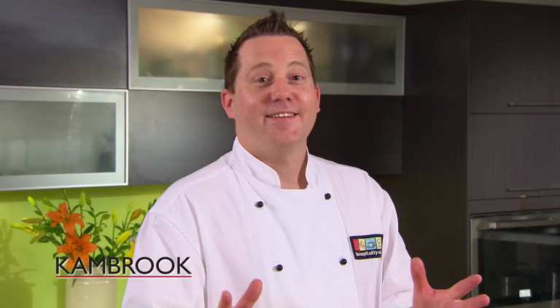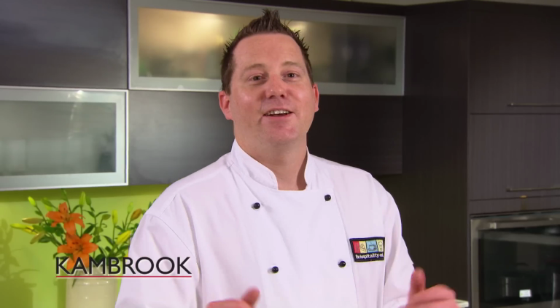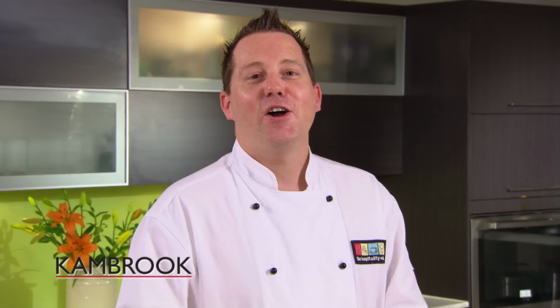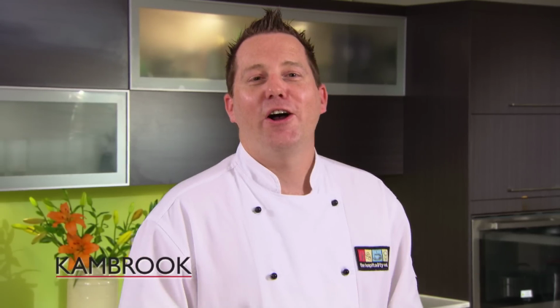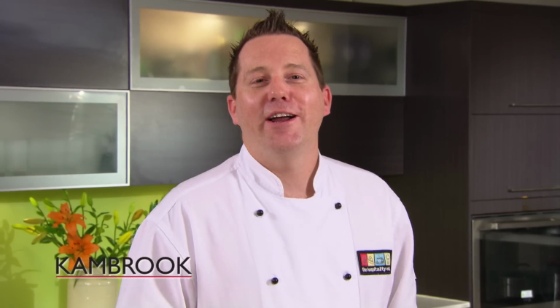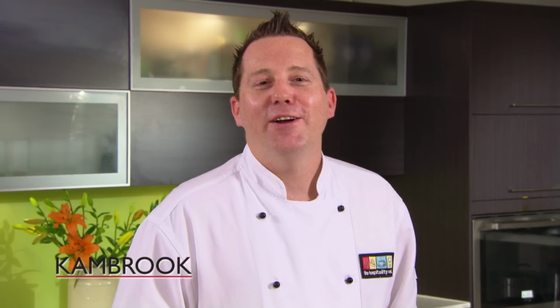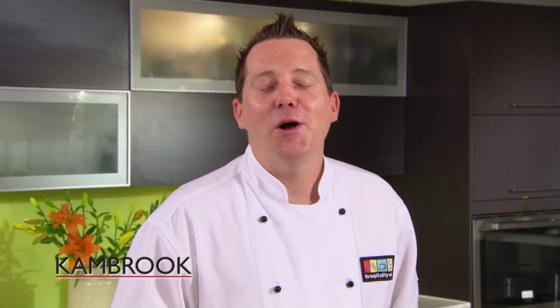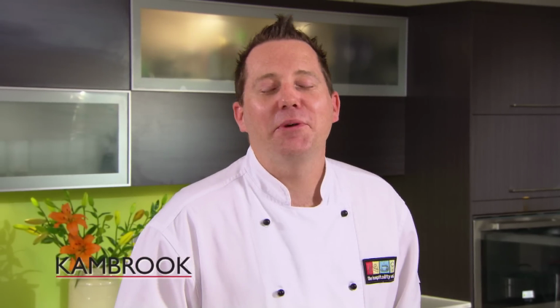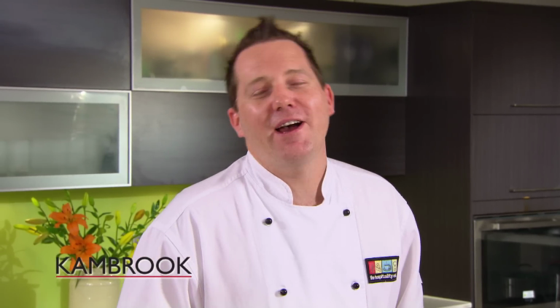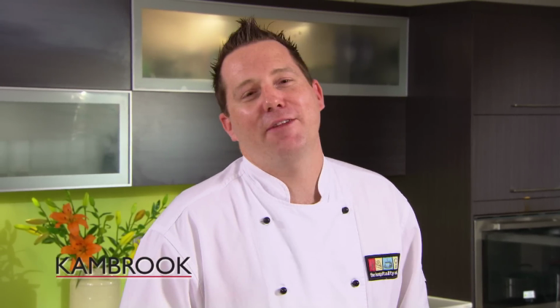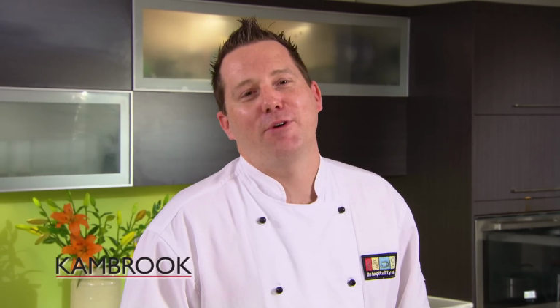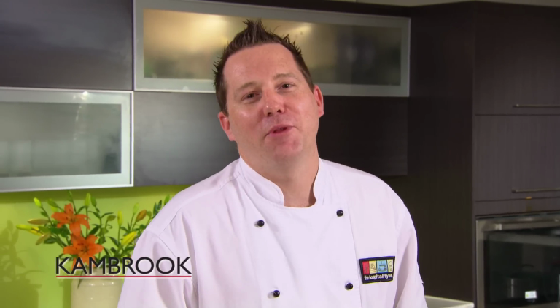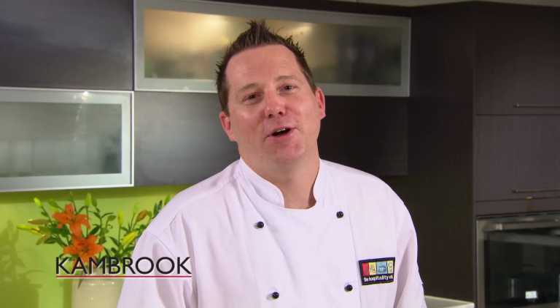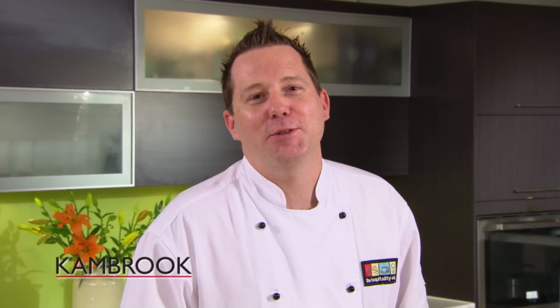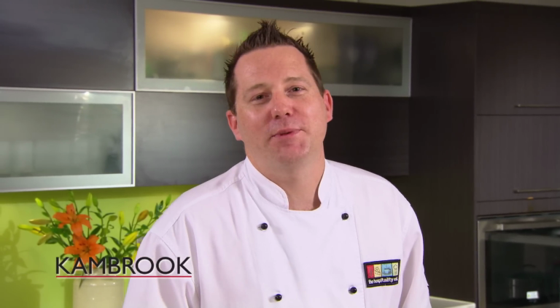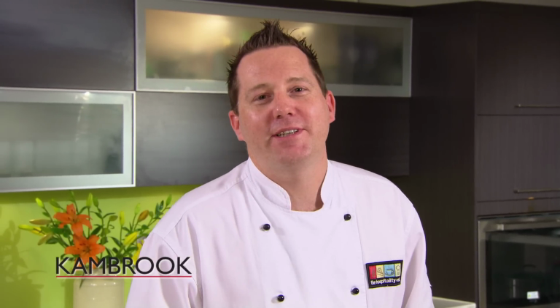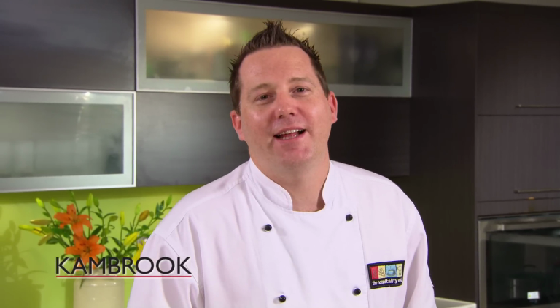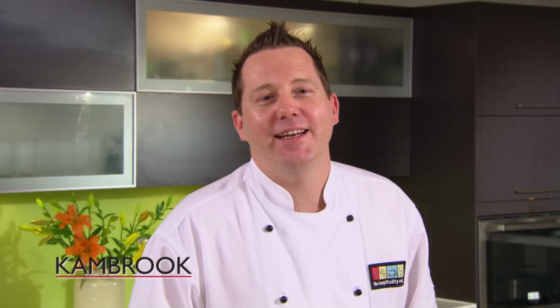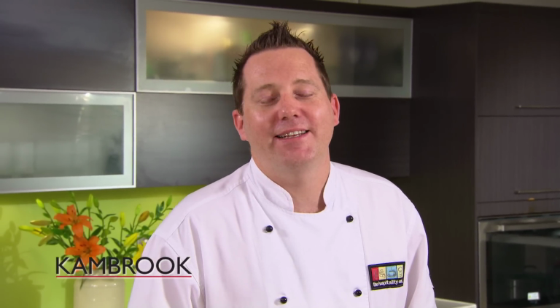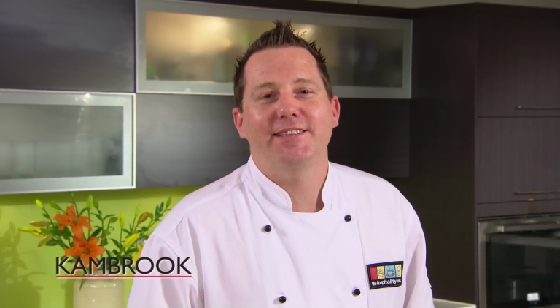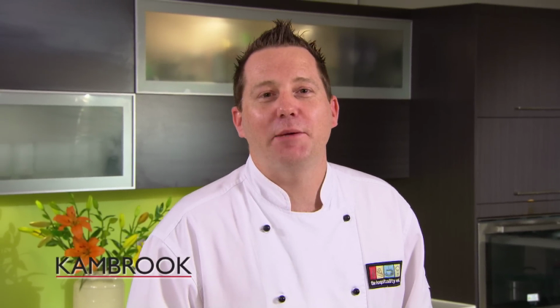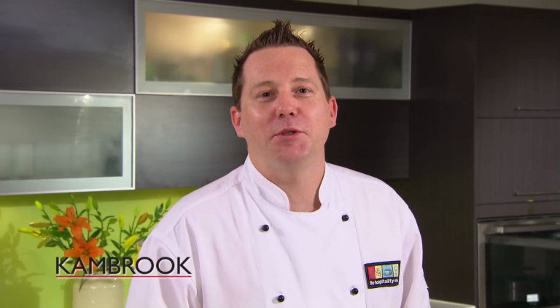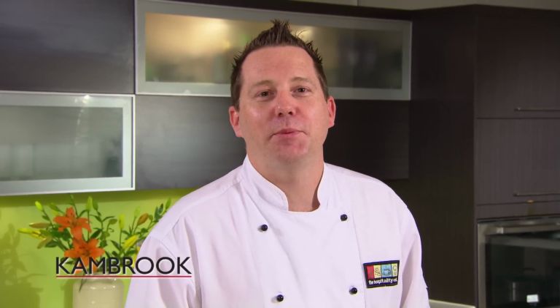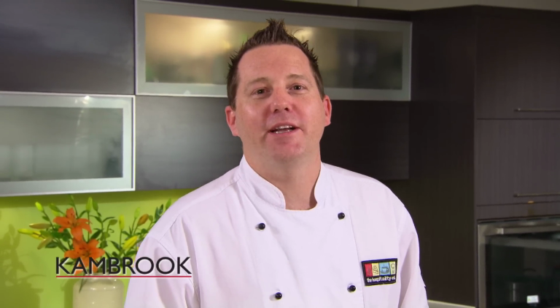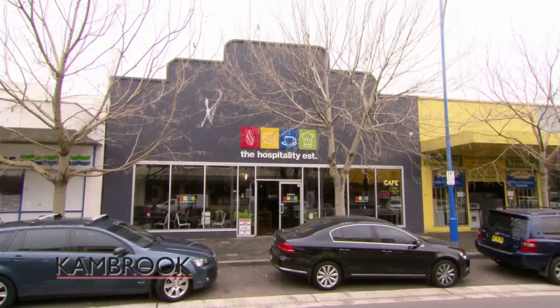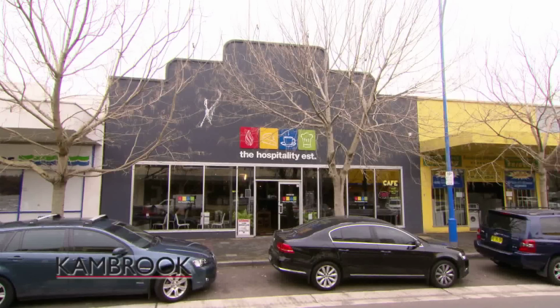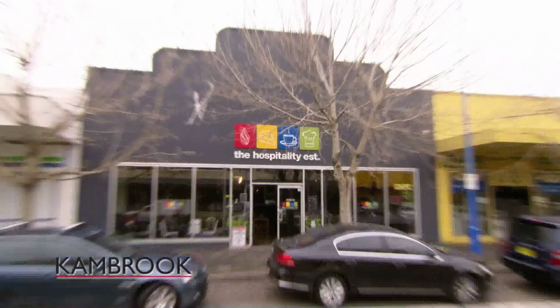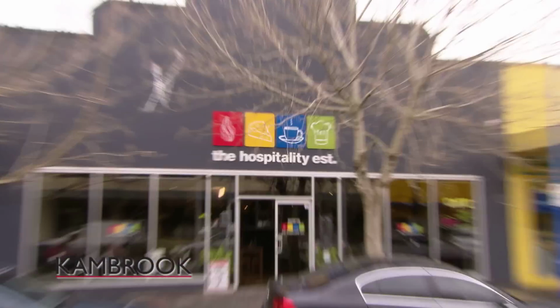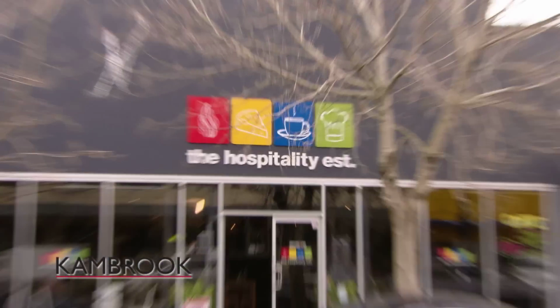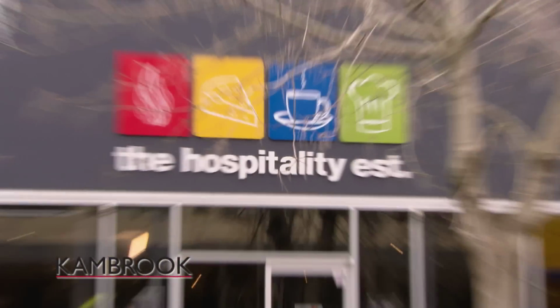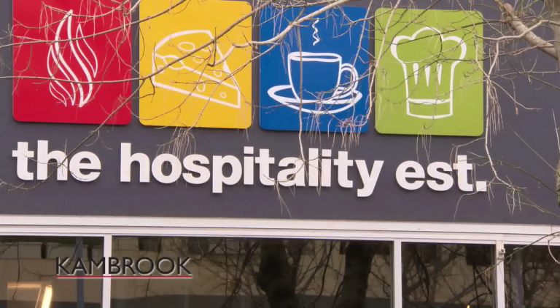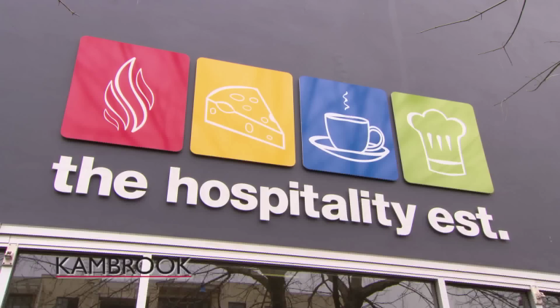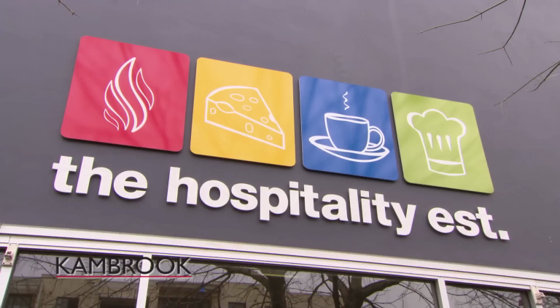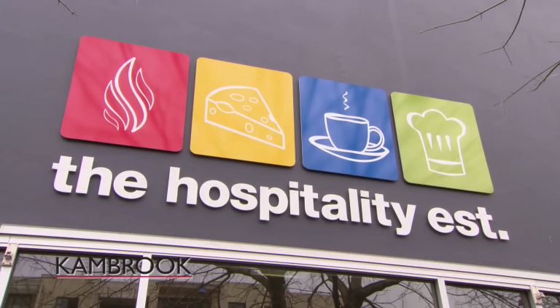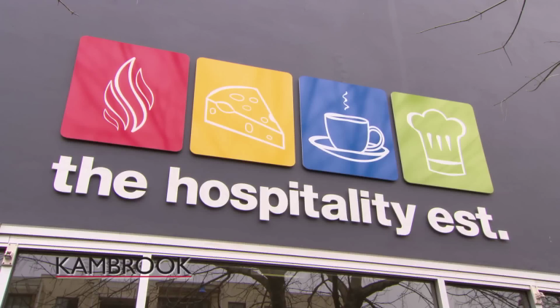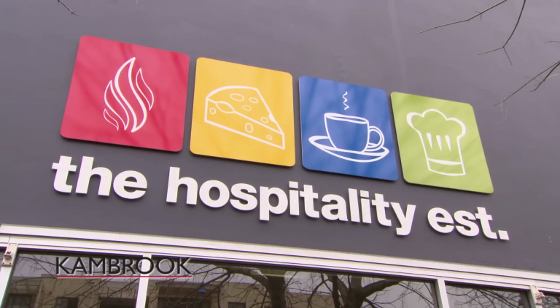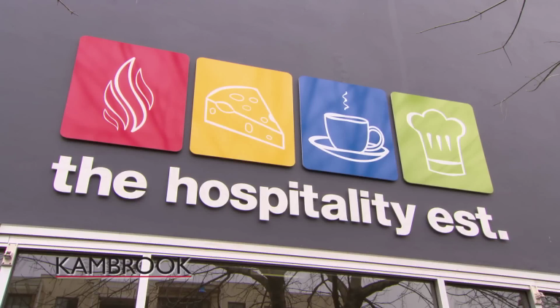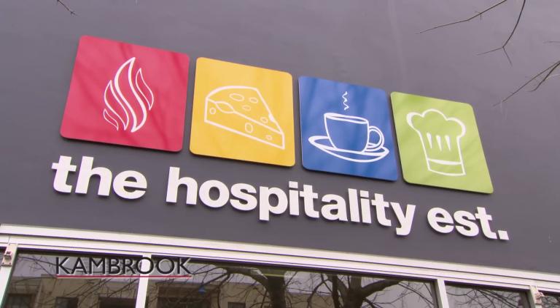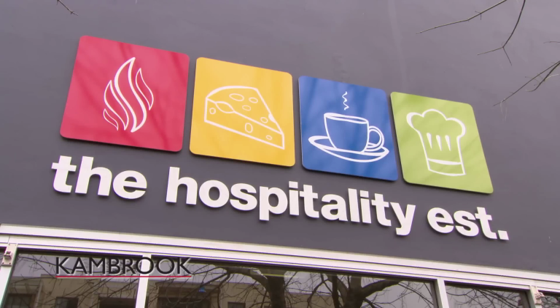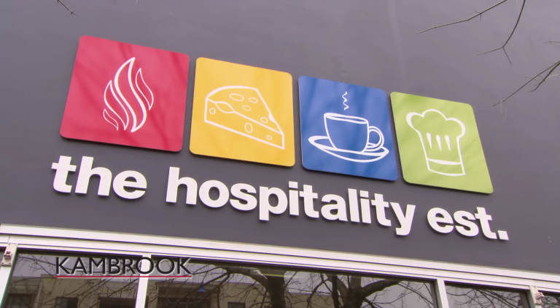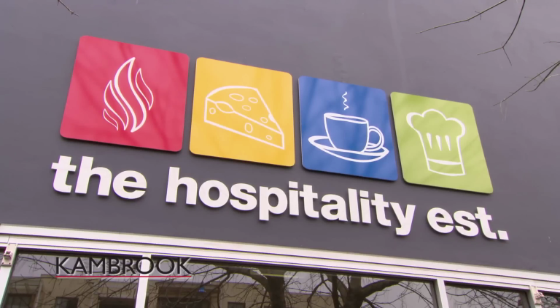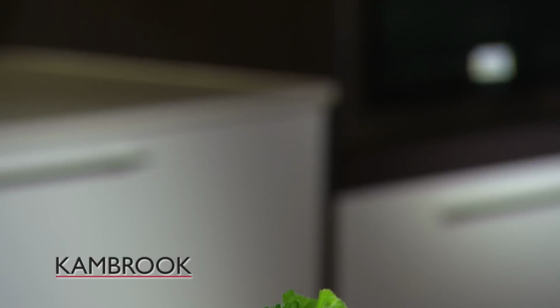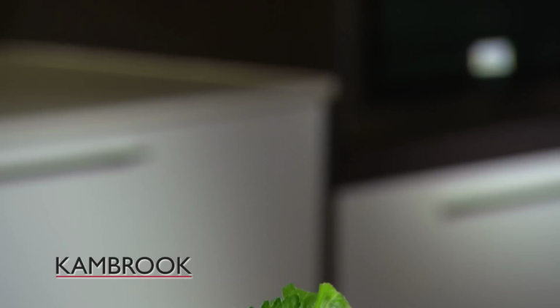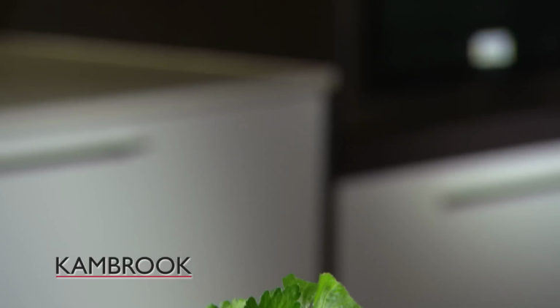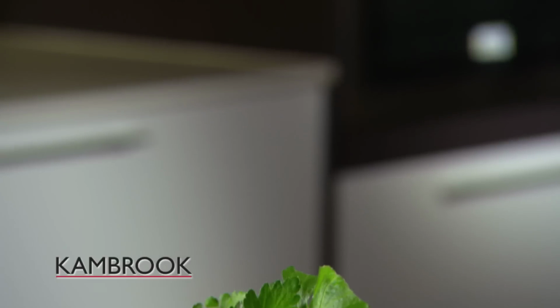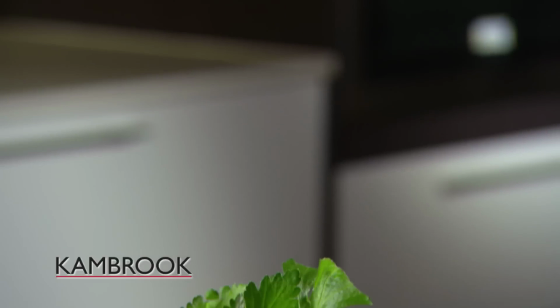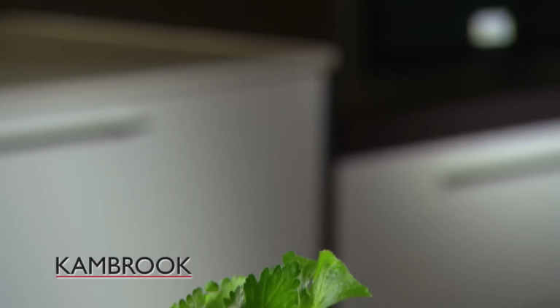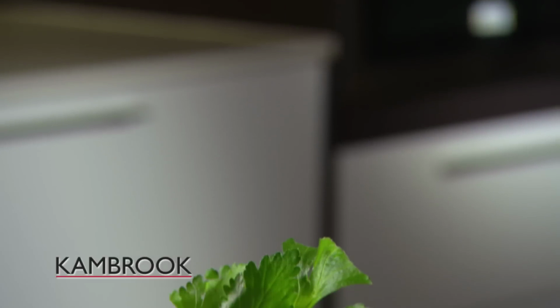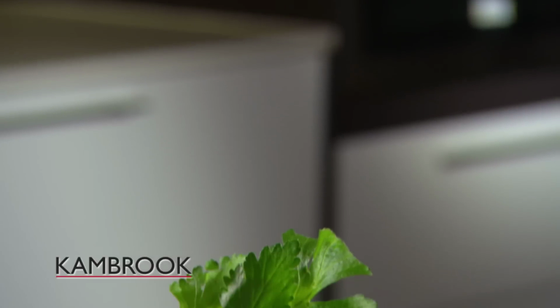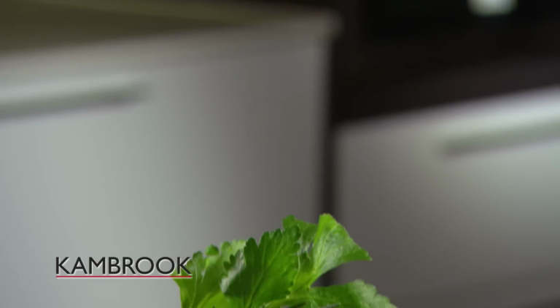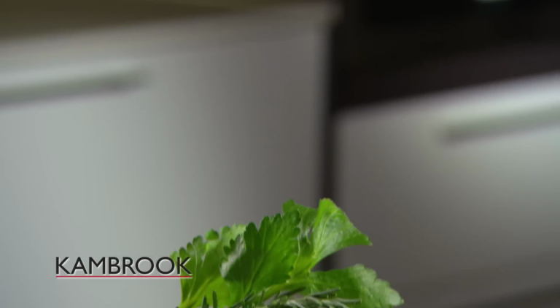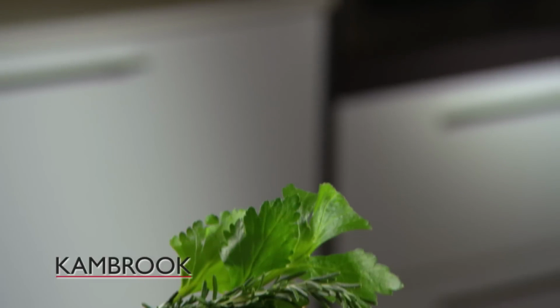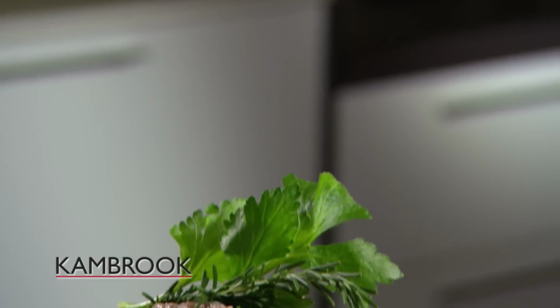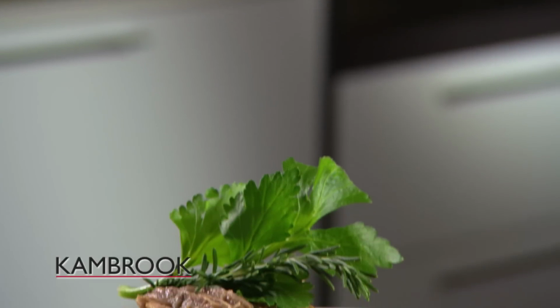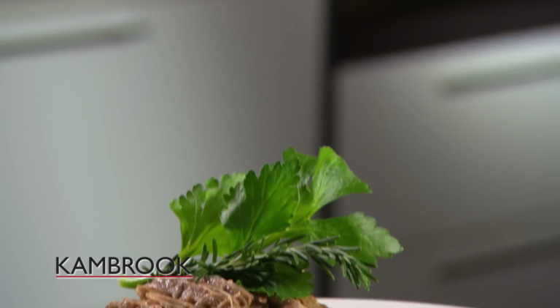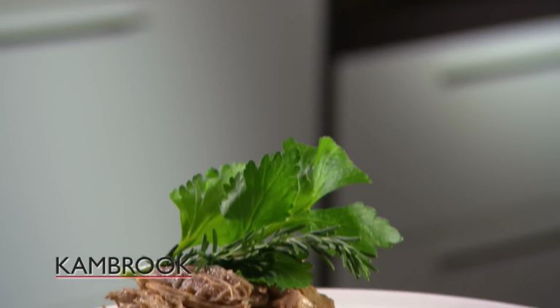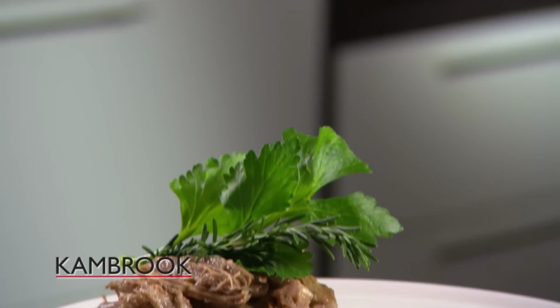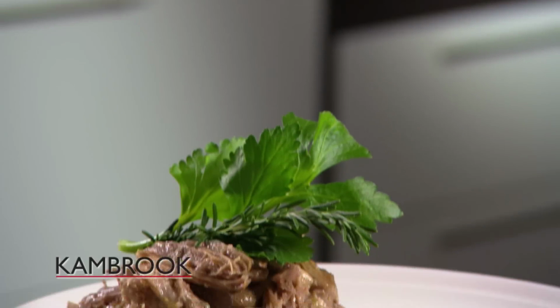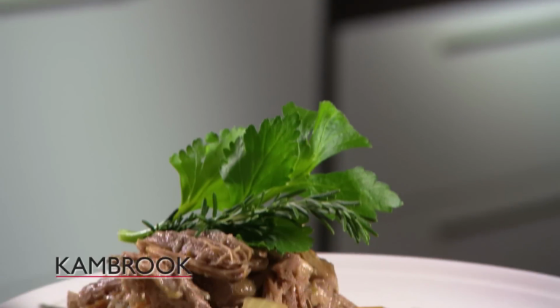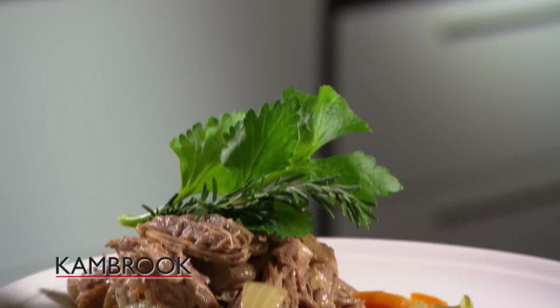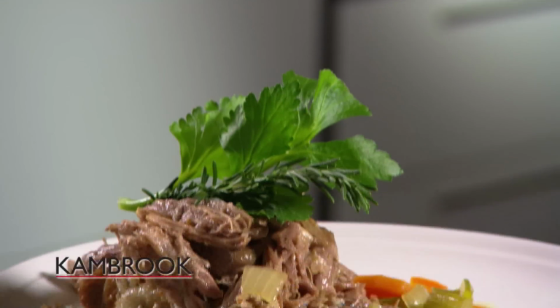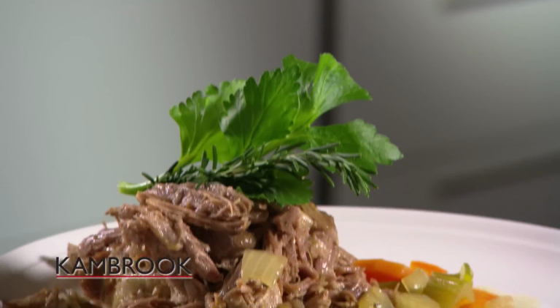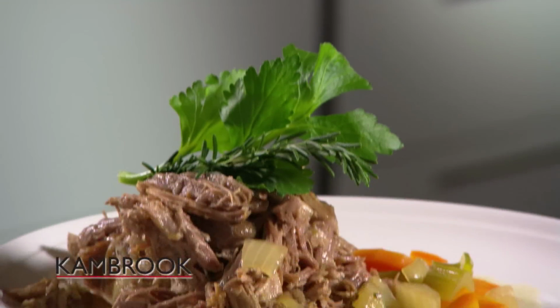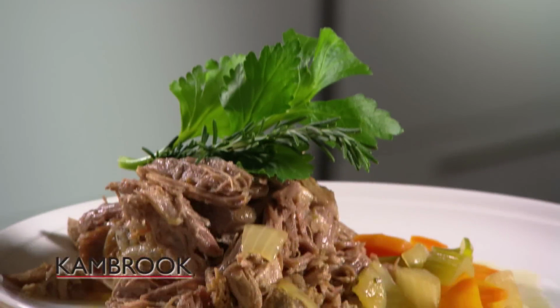Hi, I'm Garth from the Hospitality Establishment at Caring Bar. Today I'm going to cook a beautiful slow-cooked pork shoulder.